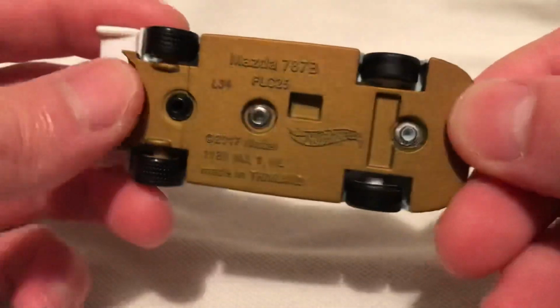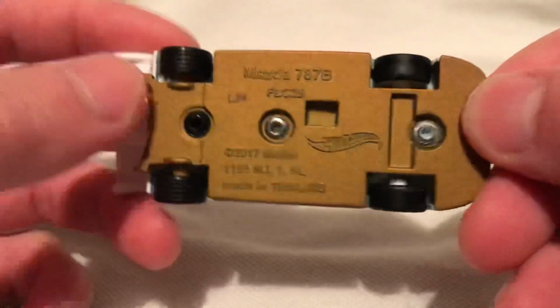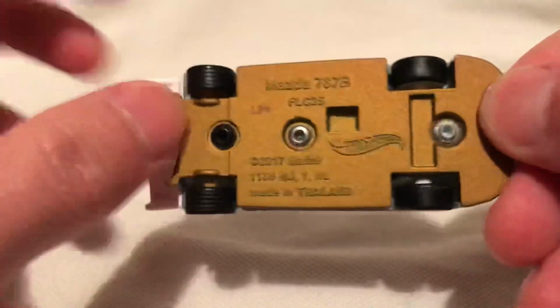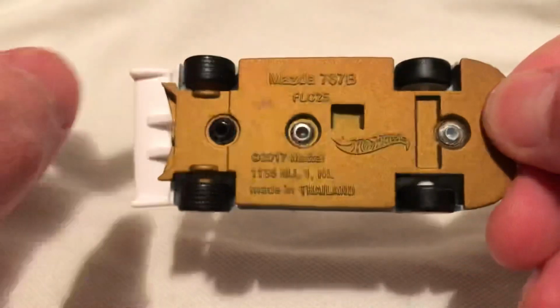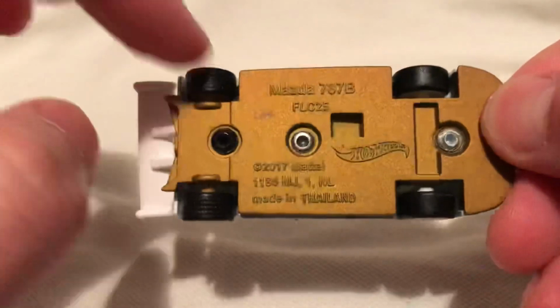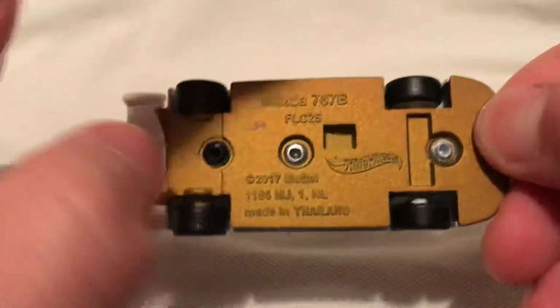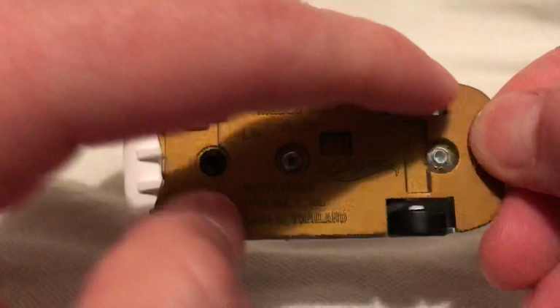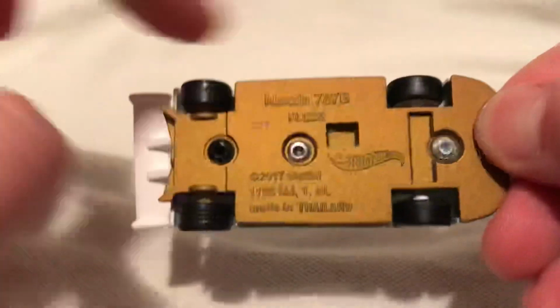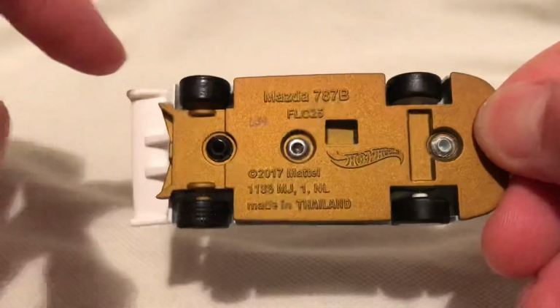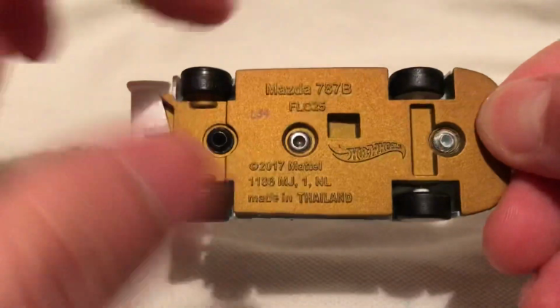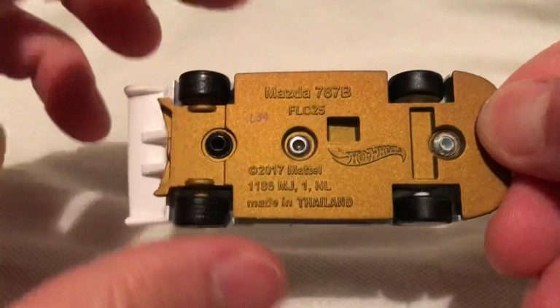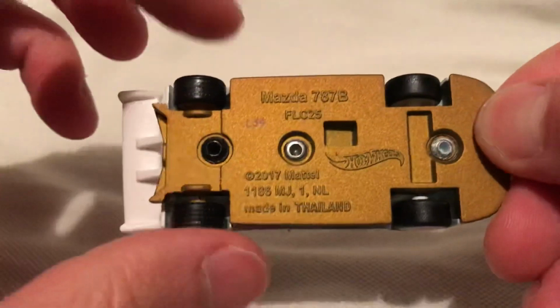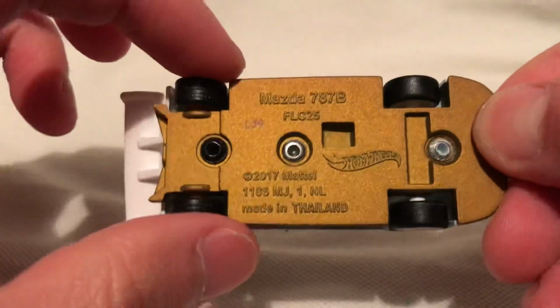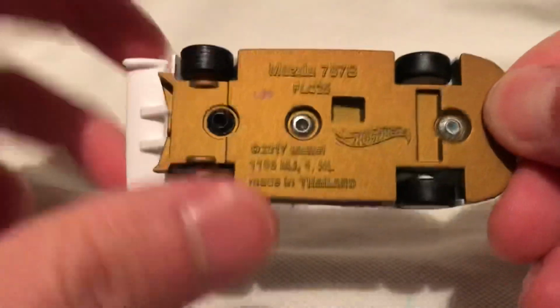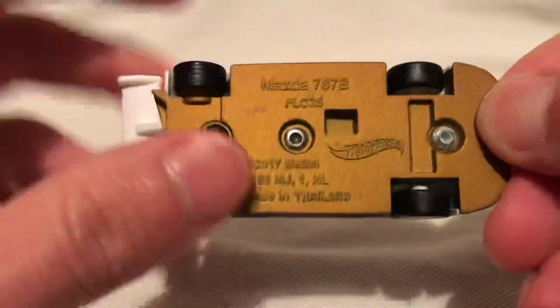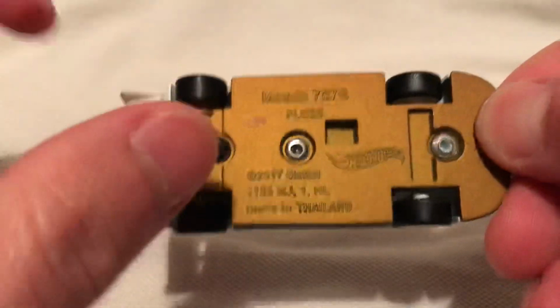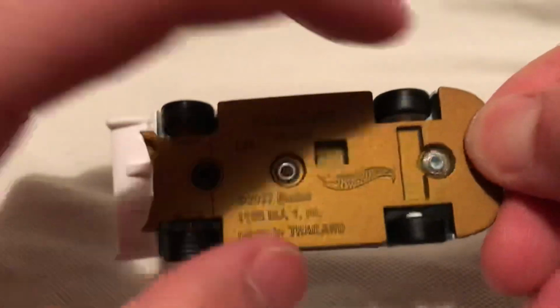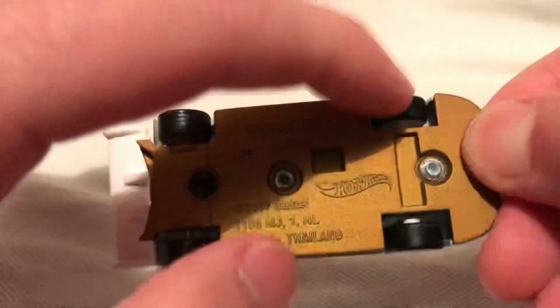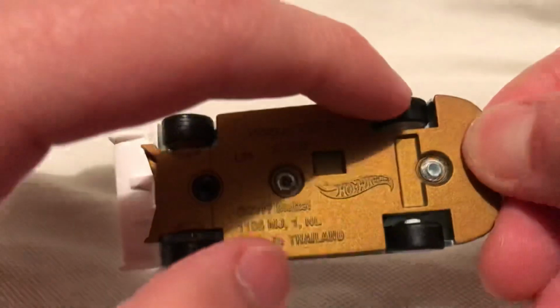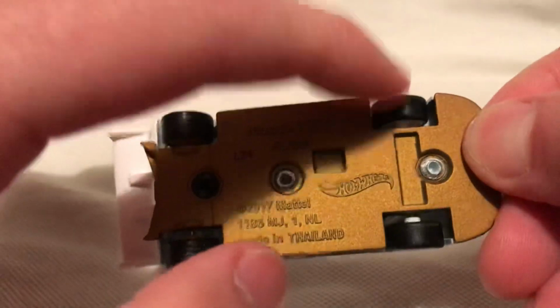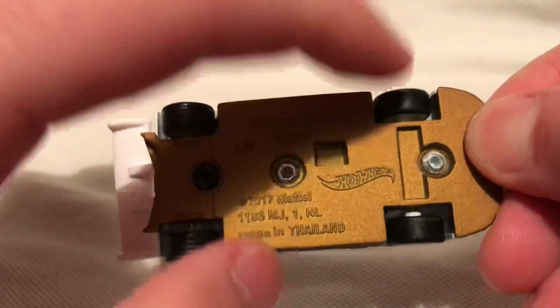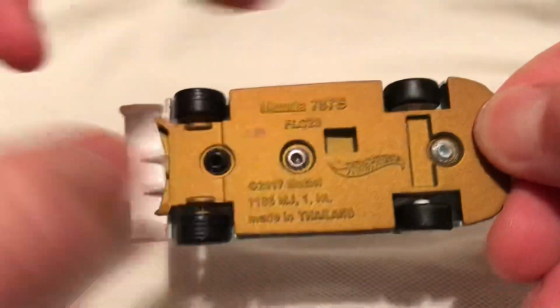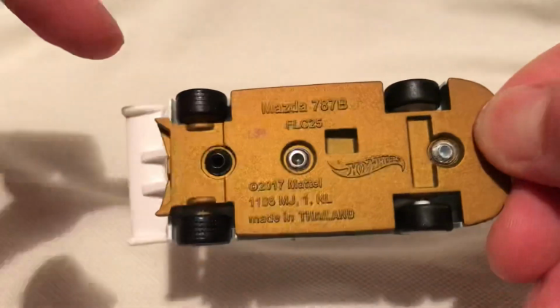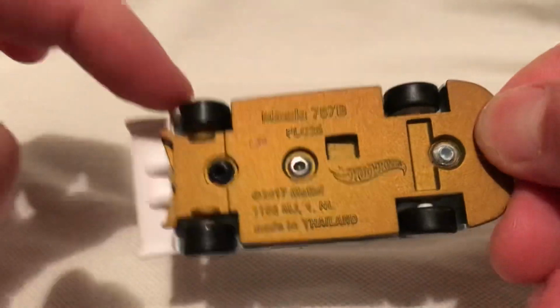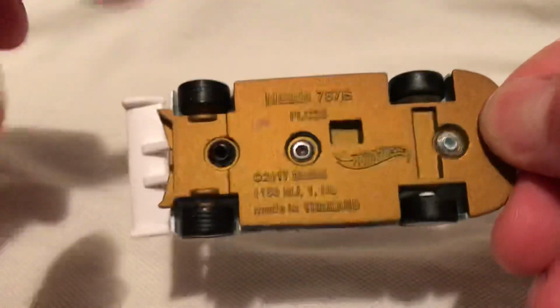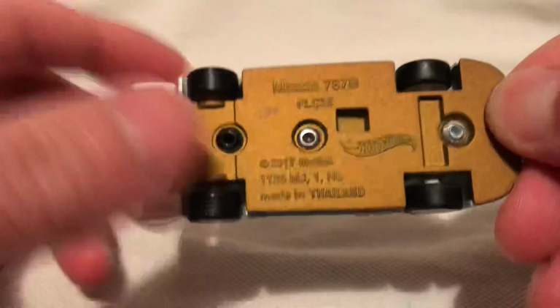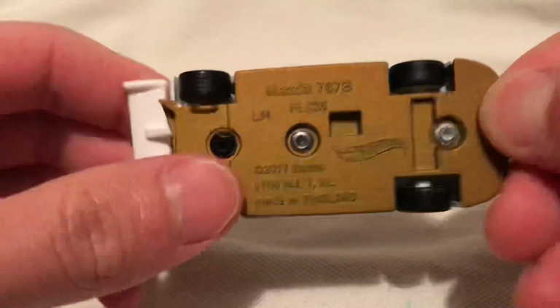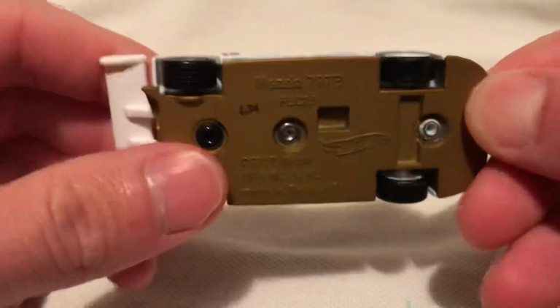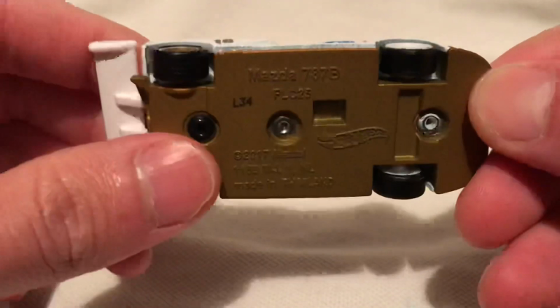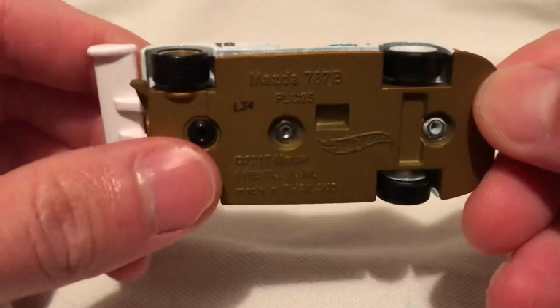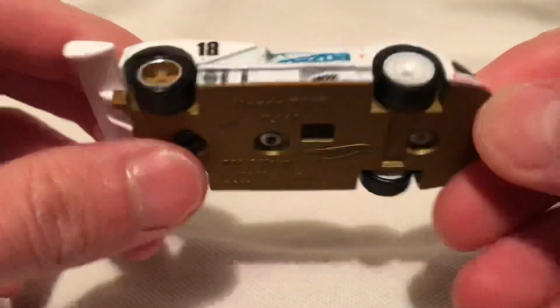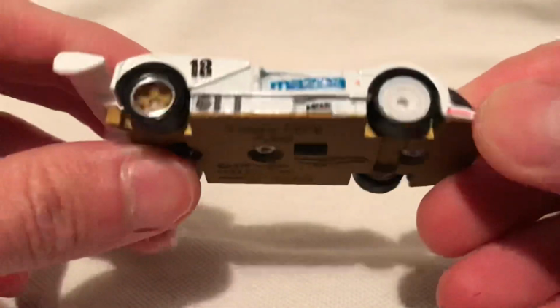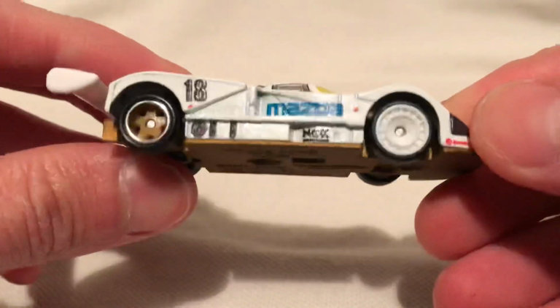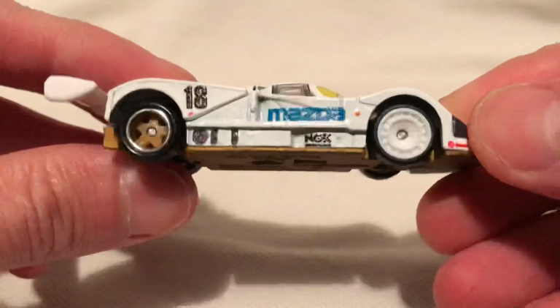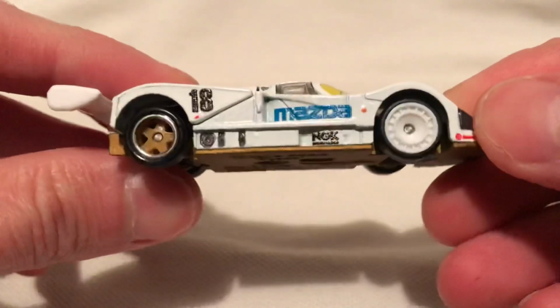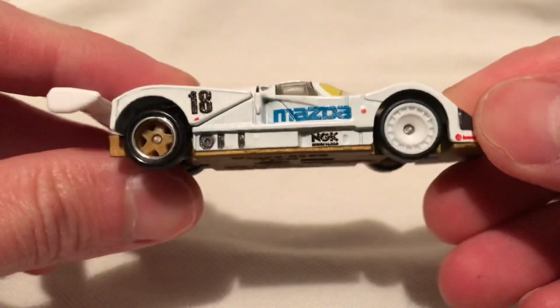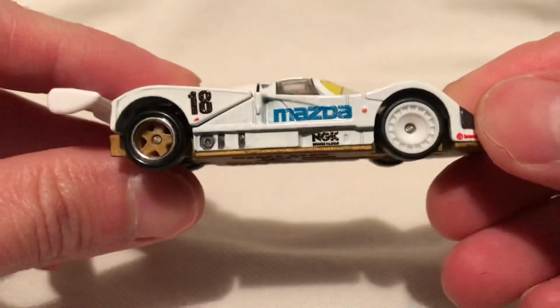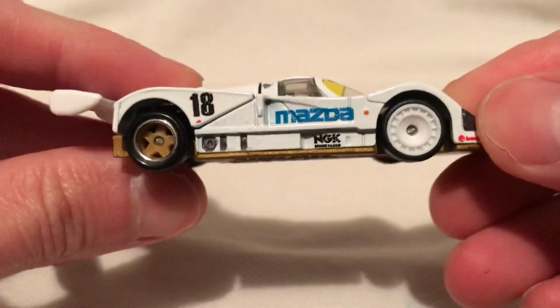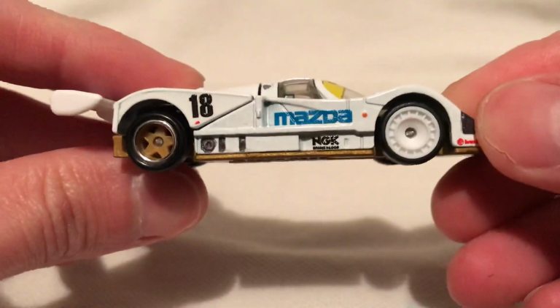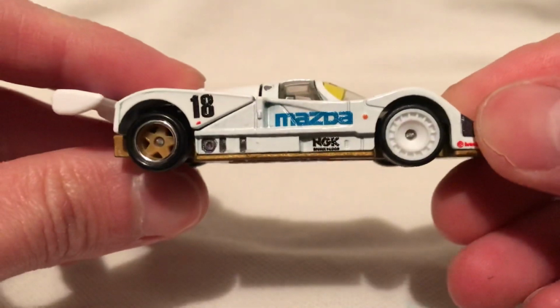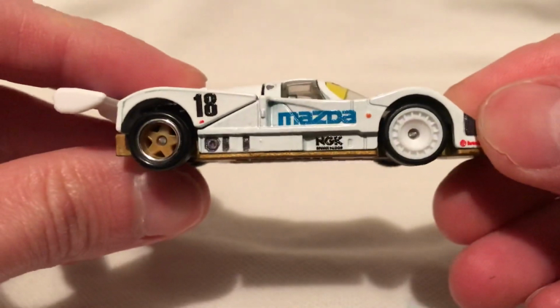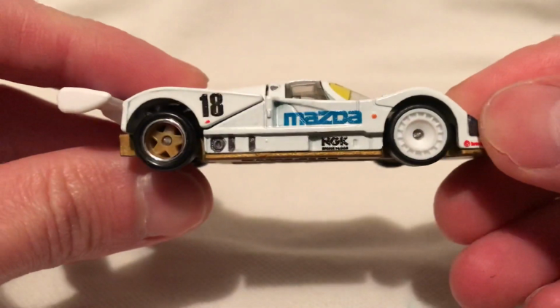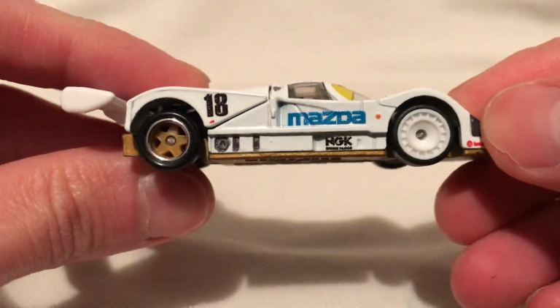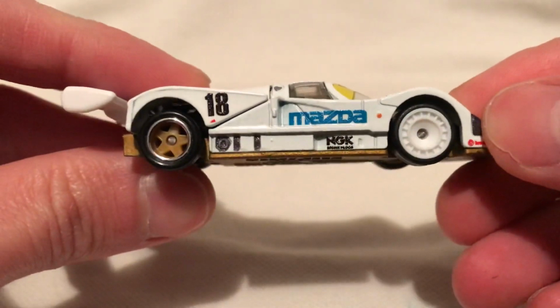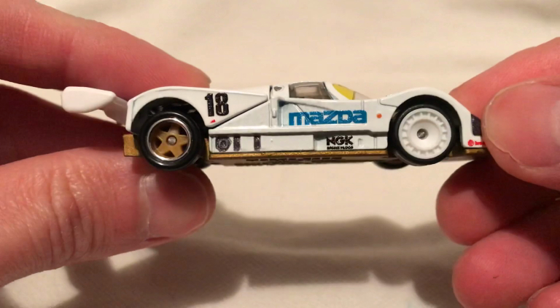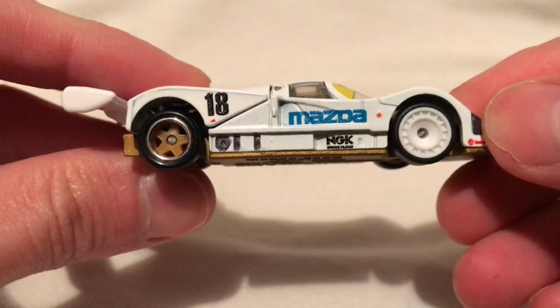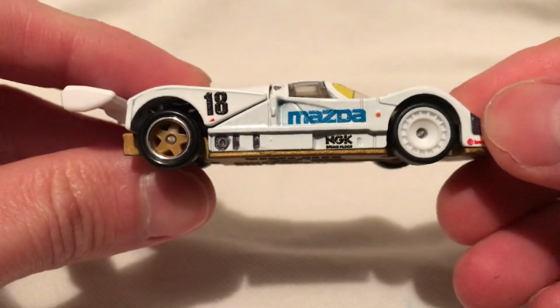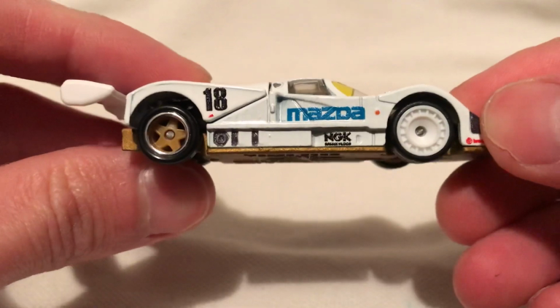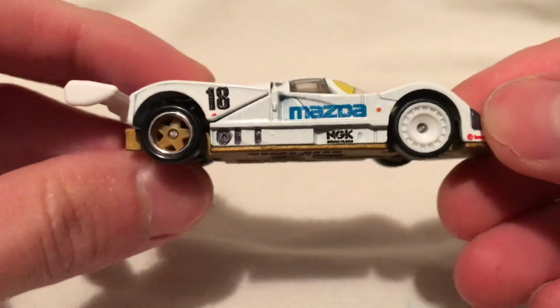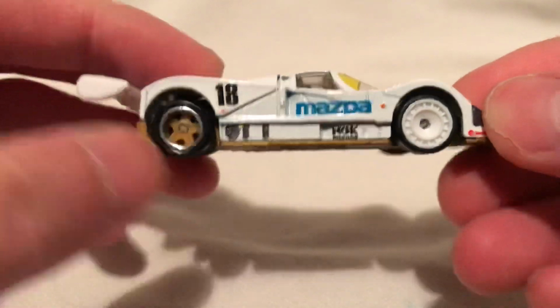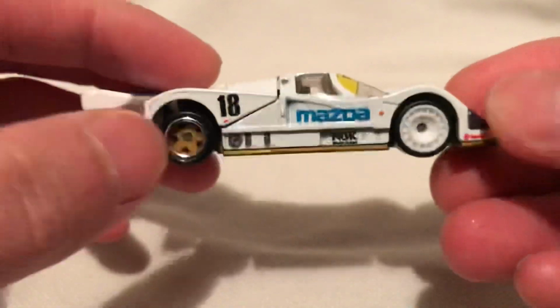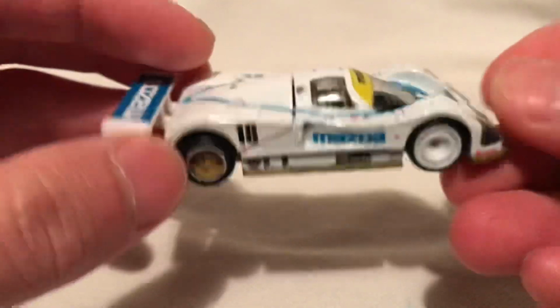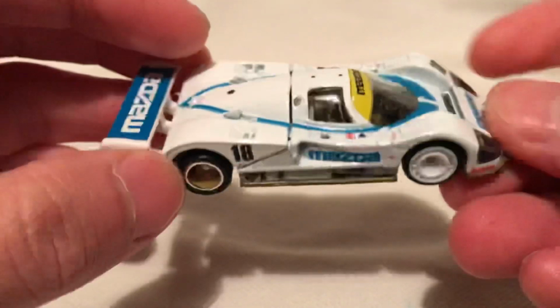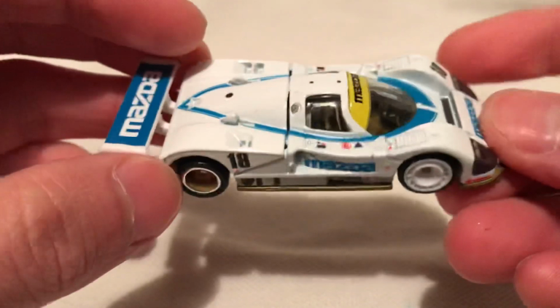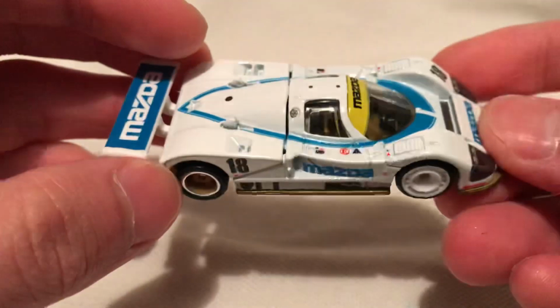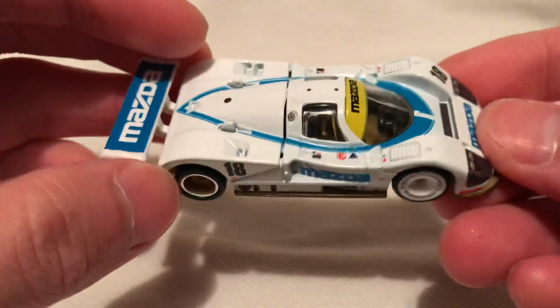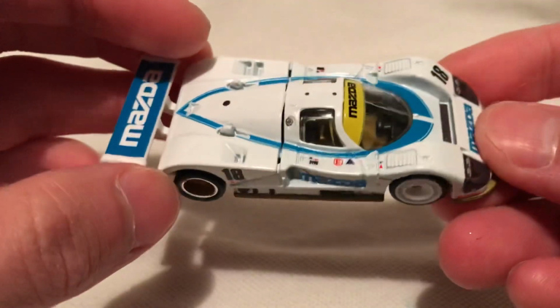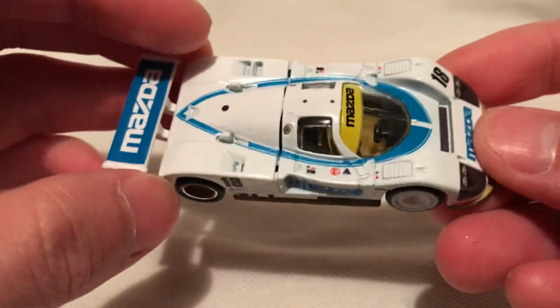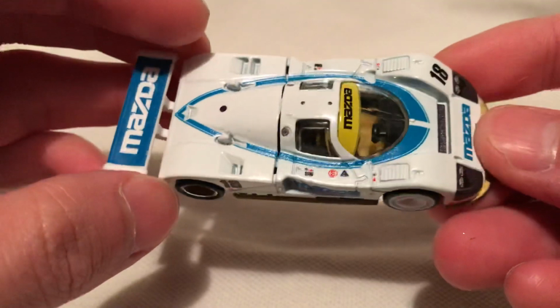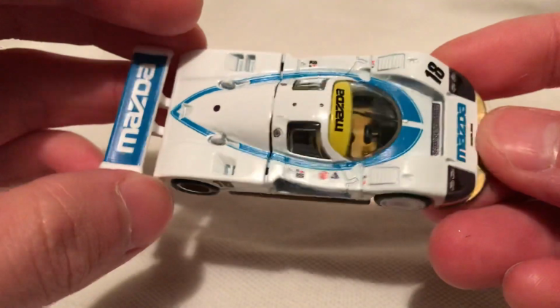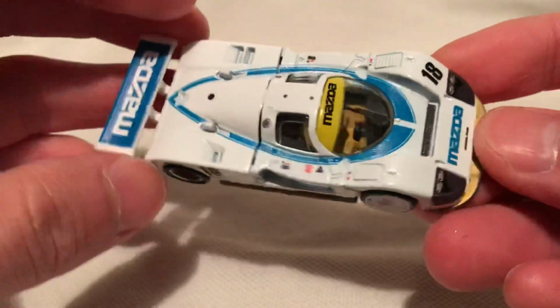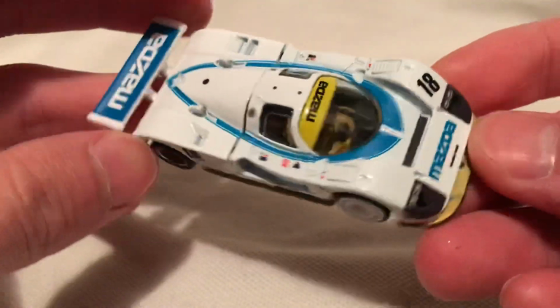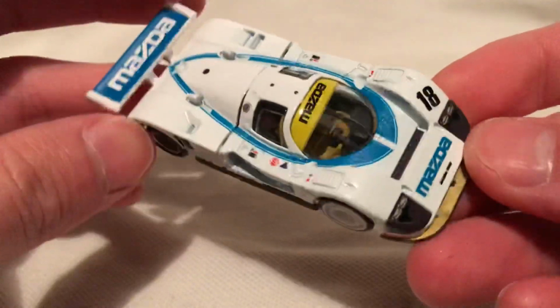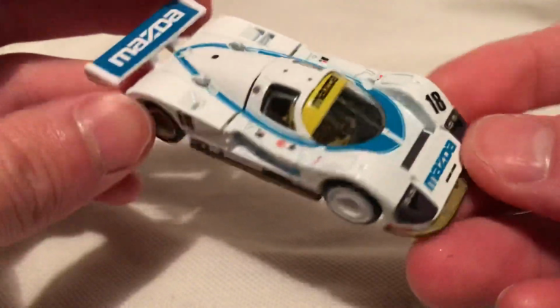It's got the real rider rubber tires — this one has no treads, this one does. Different rims as well. It's a metal body as well.